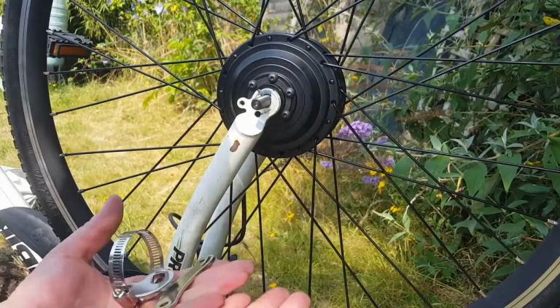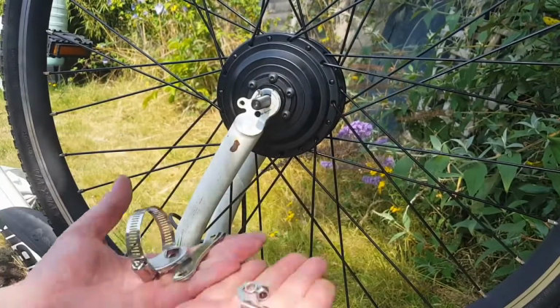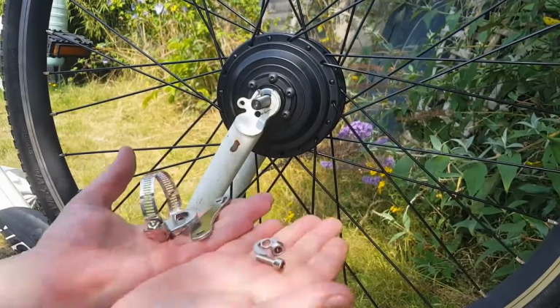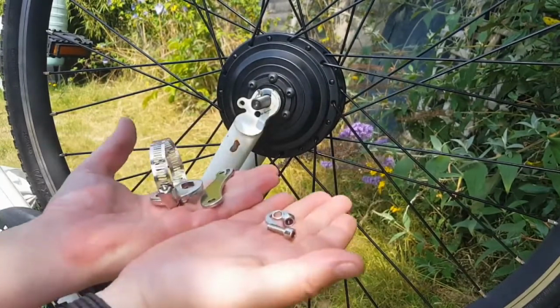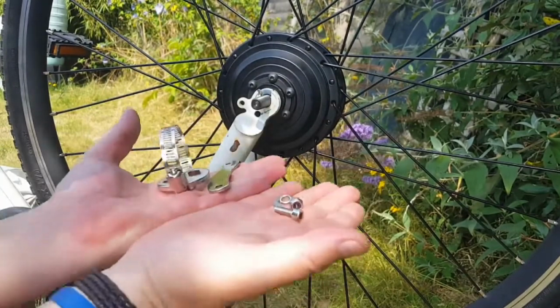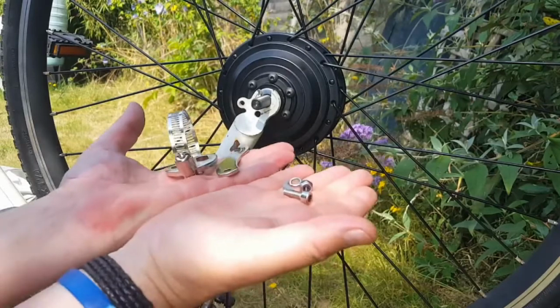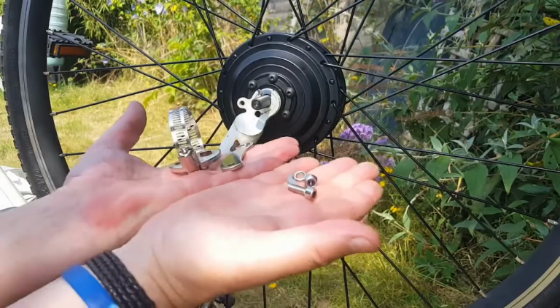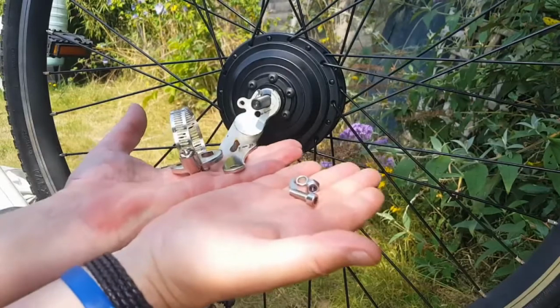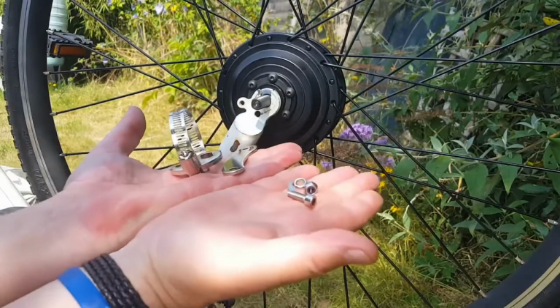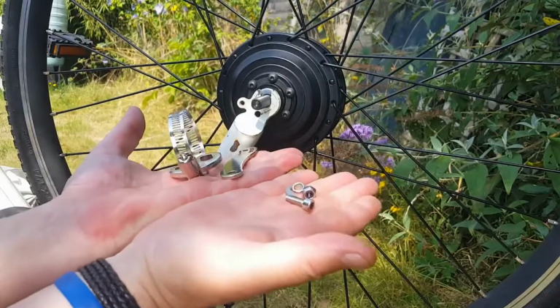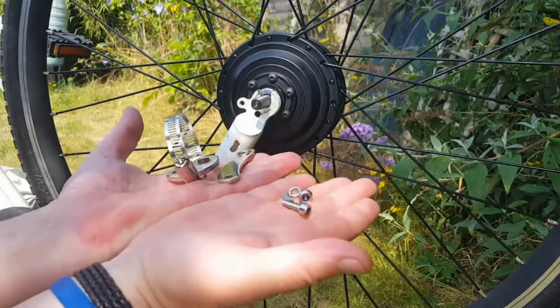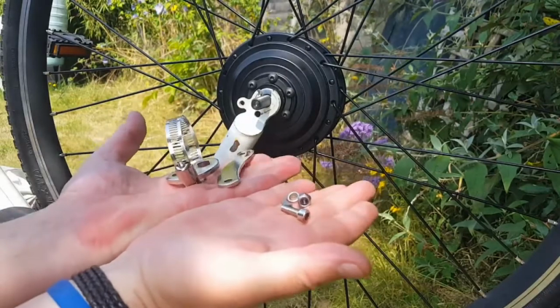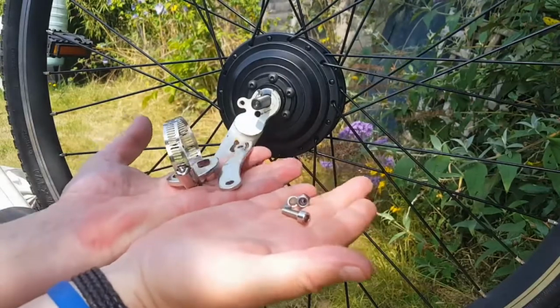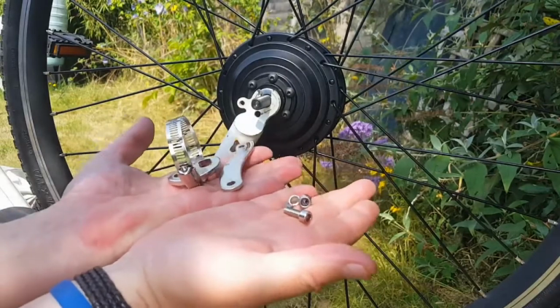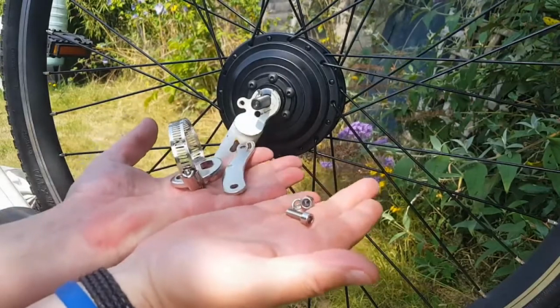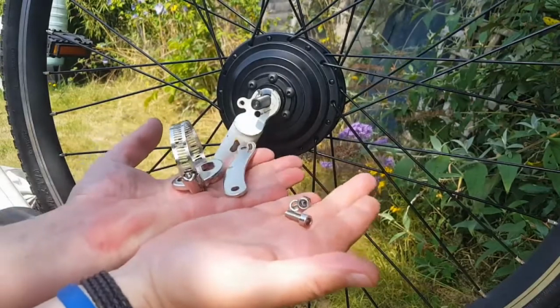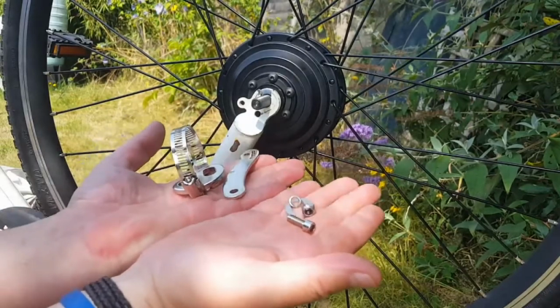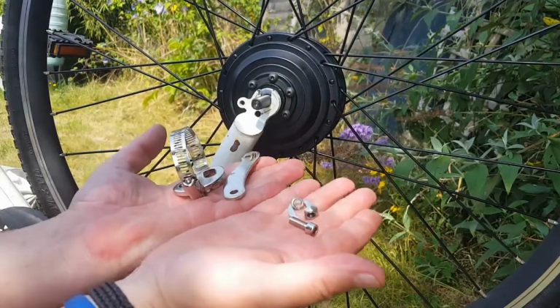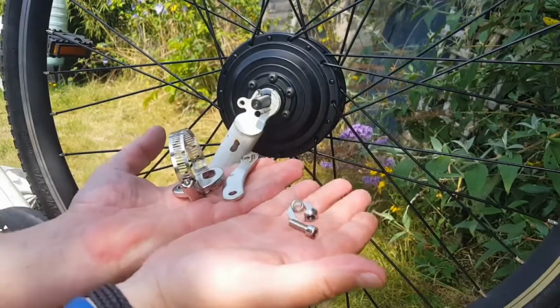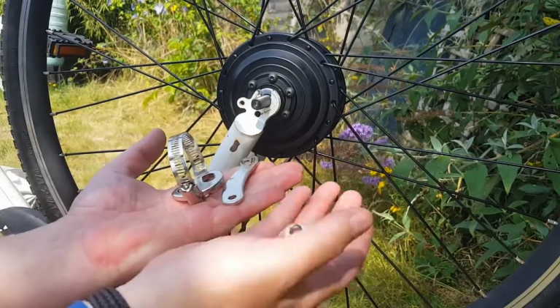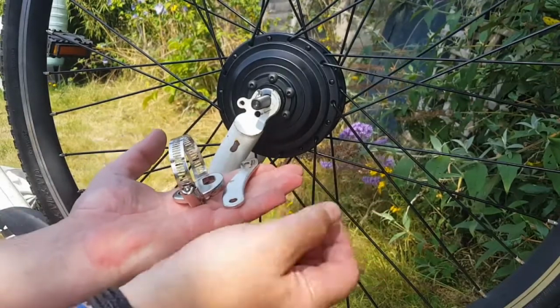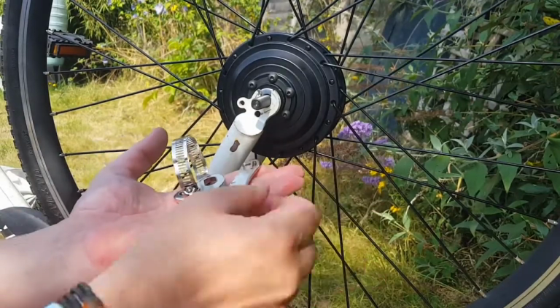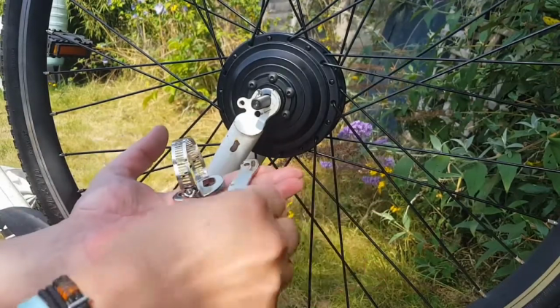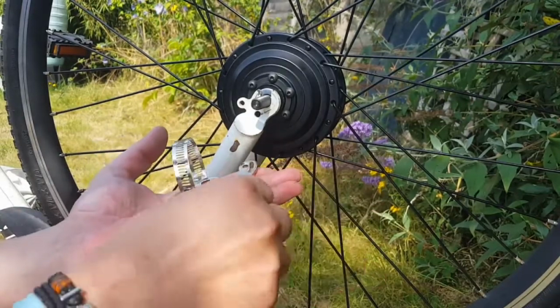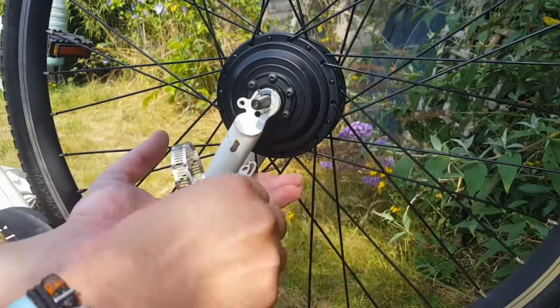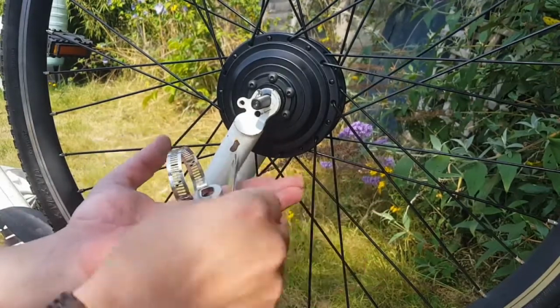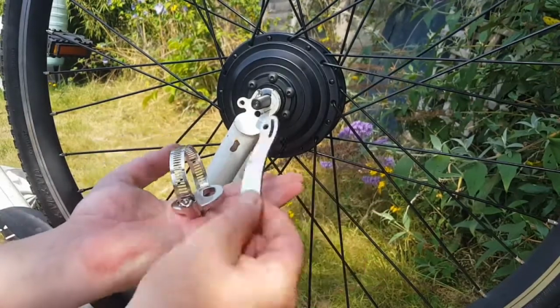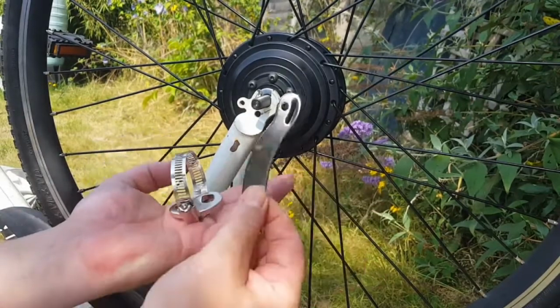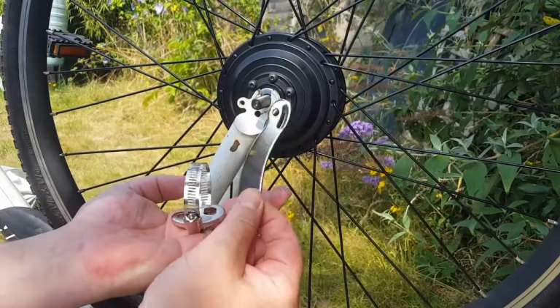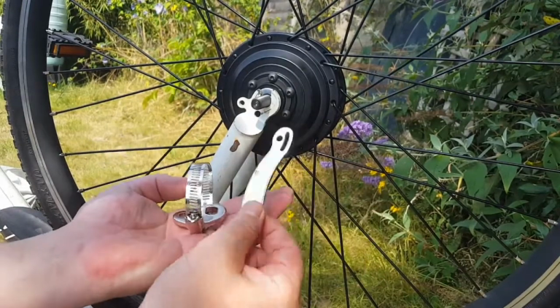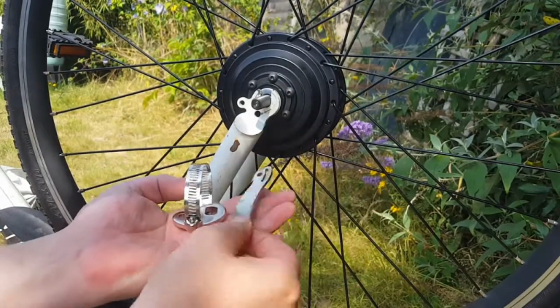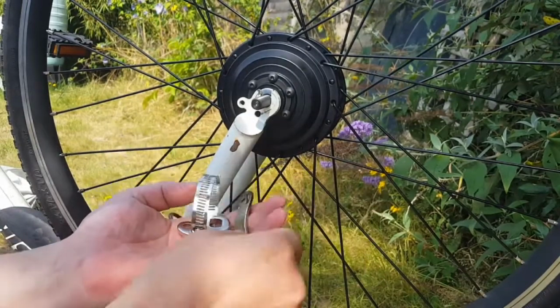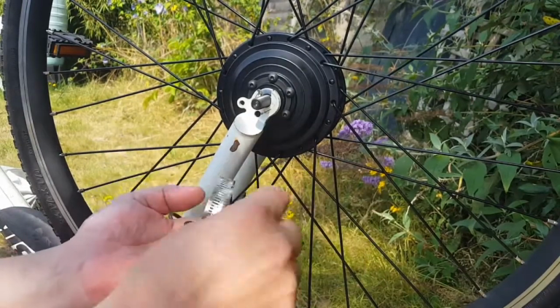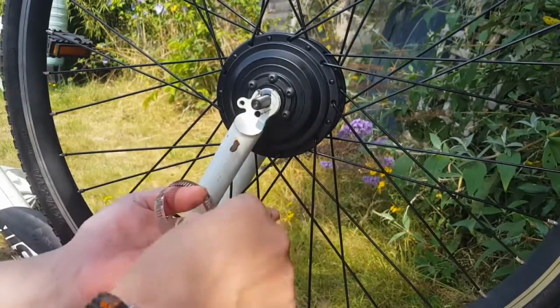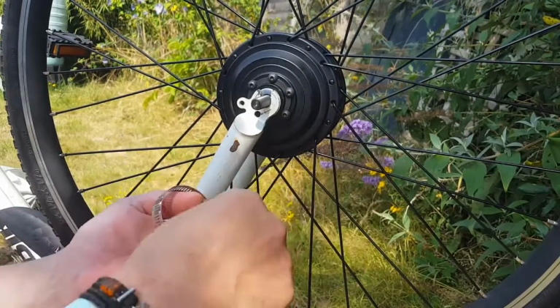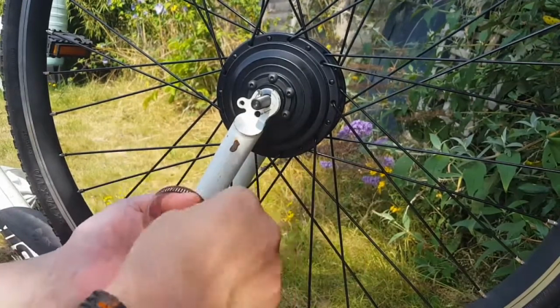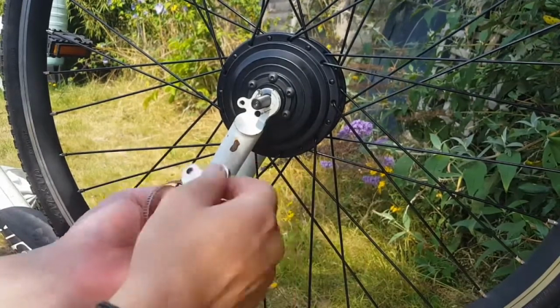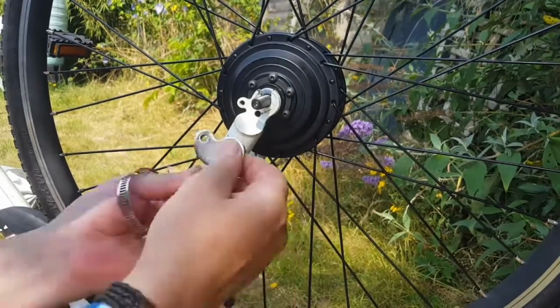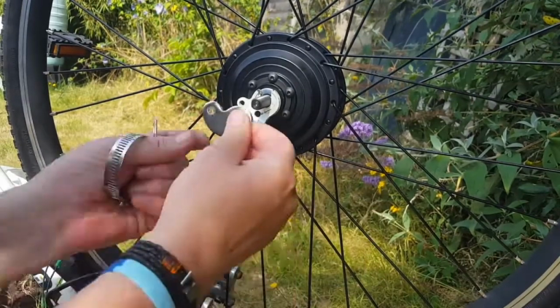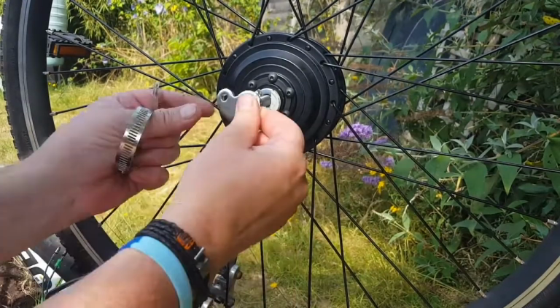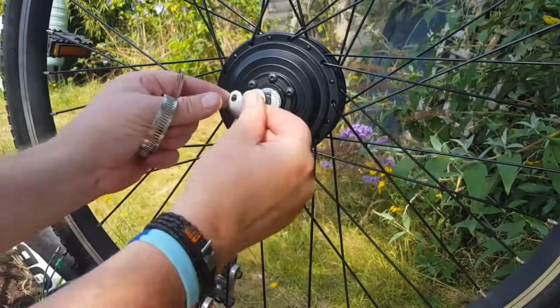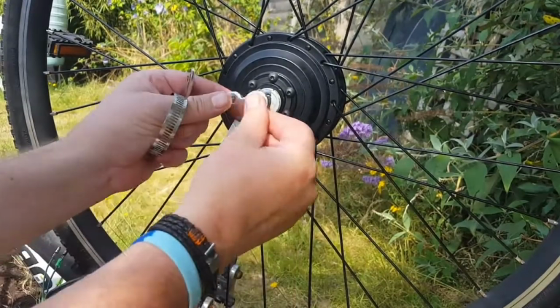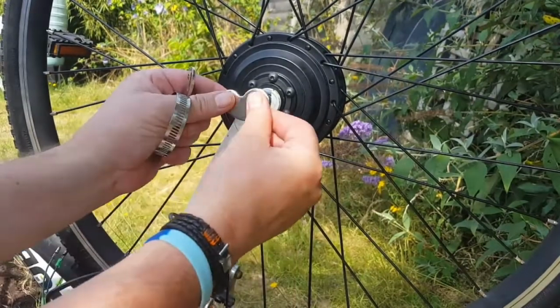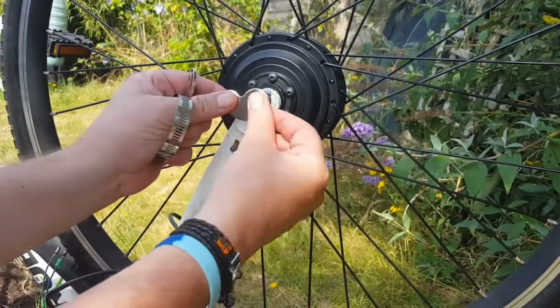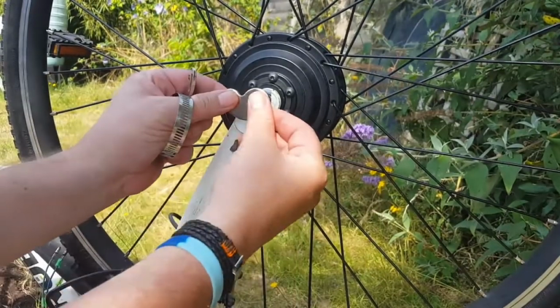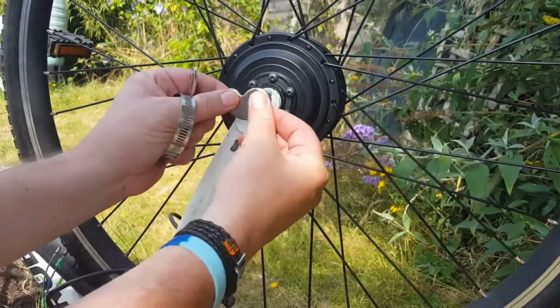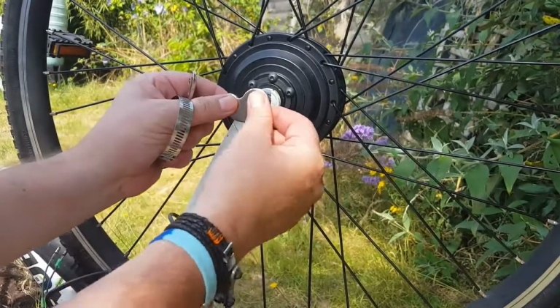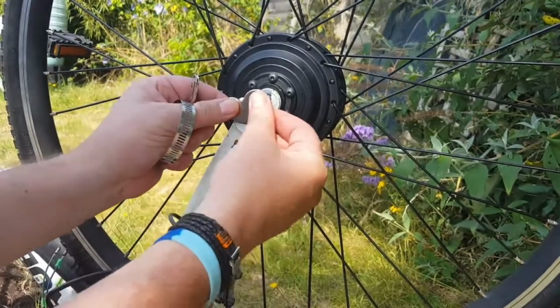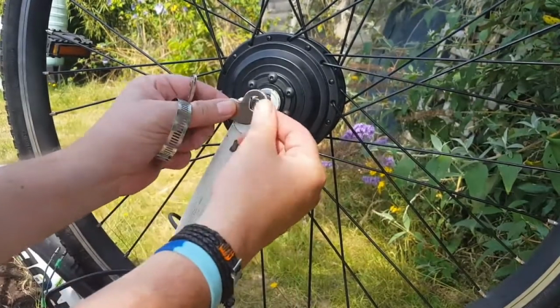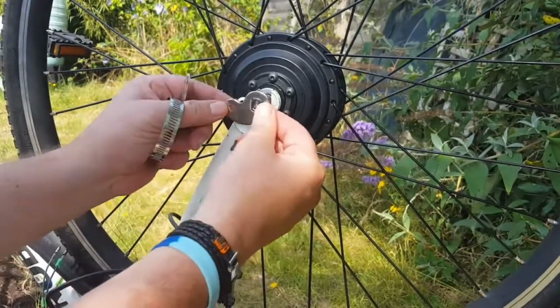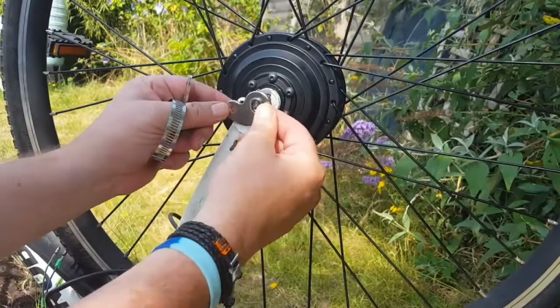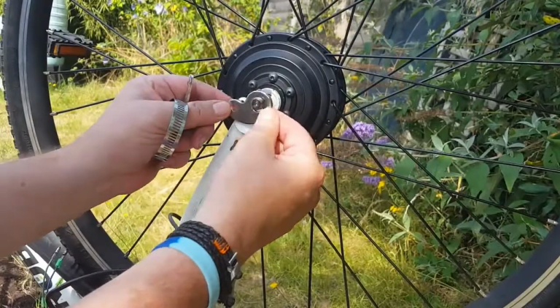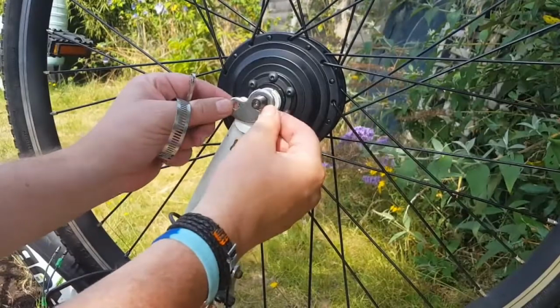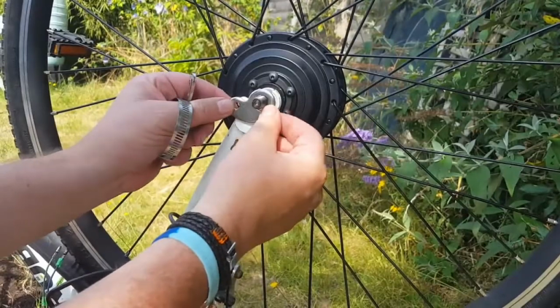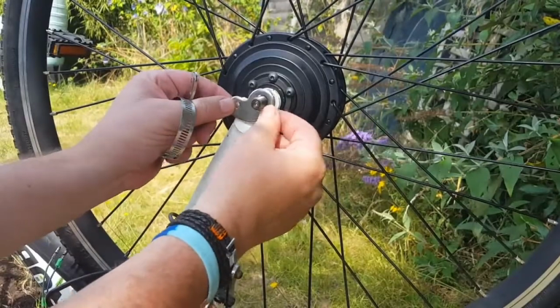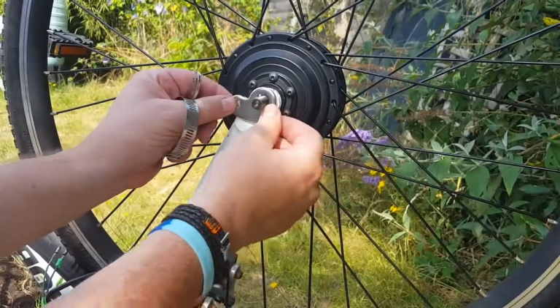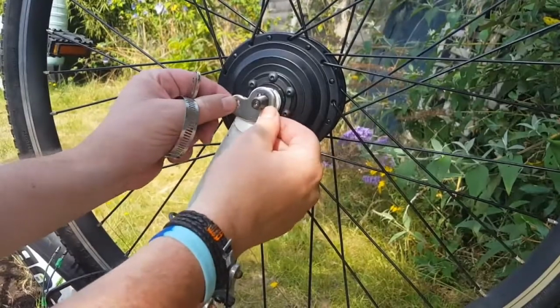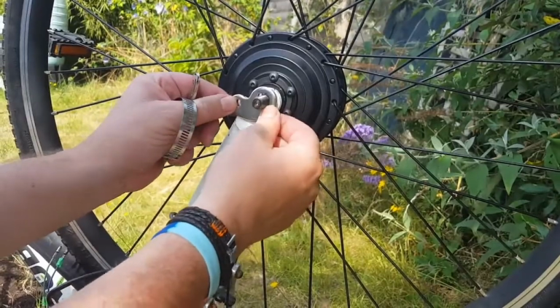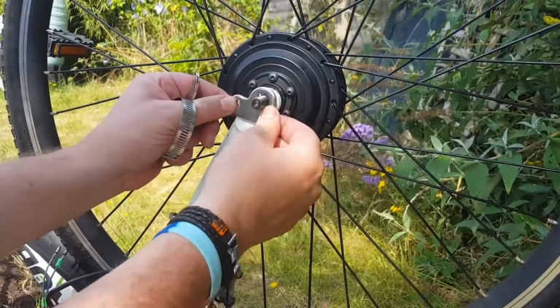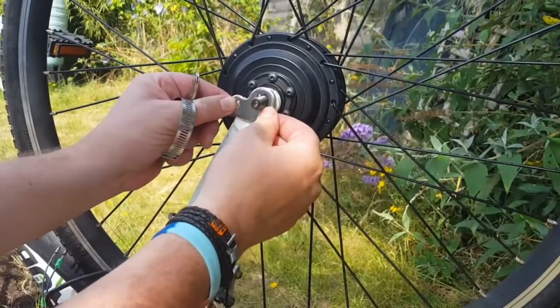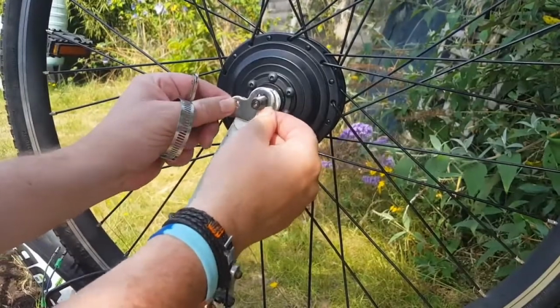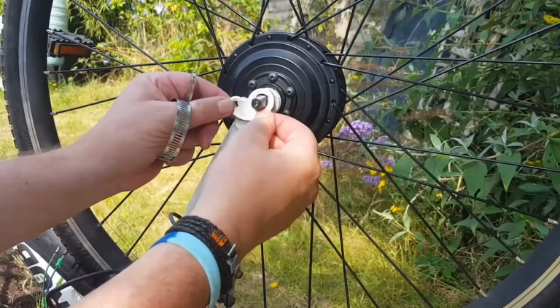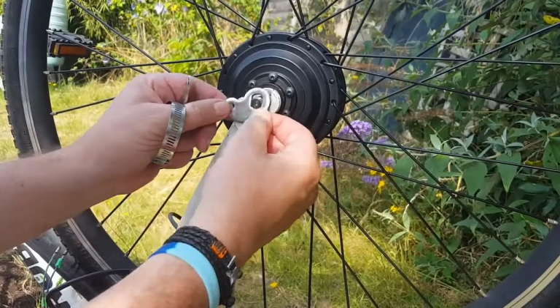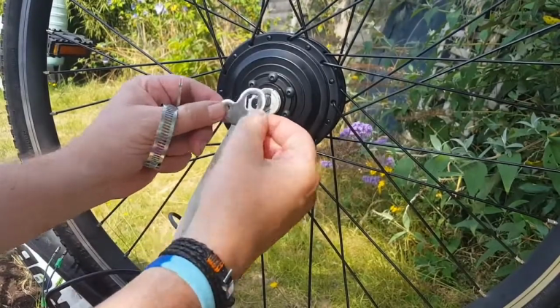So you get what's called a torque arm, and this is basically the kit. You've got an arm there and an arm that goes on there, like that.